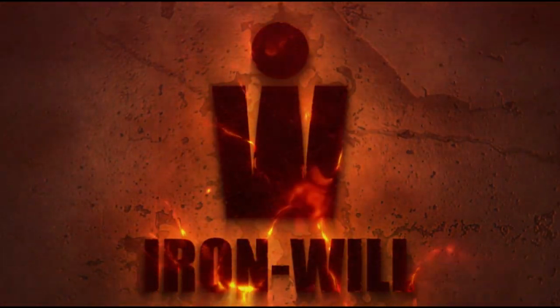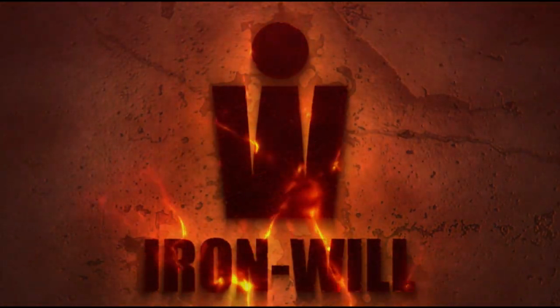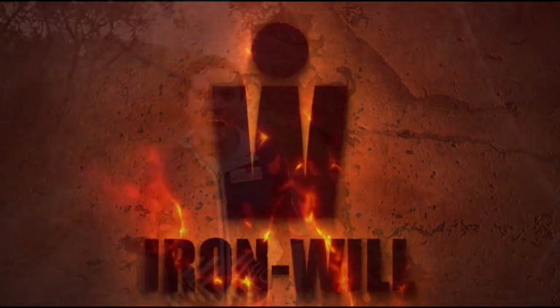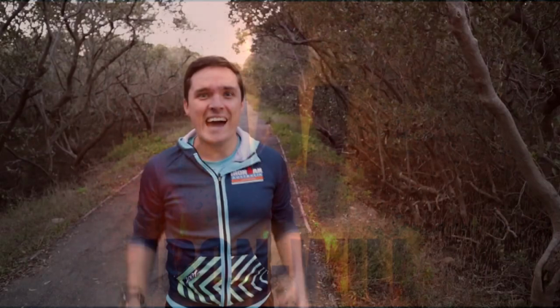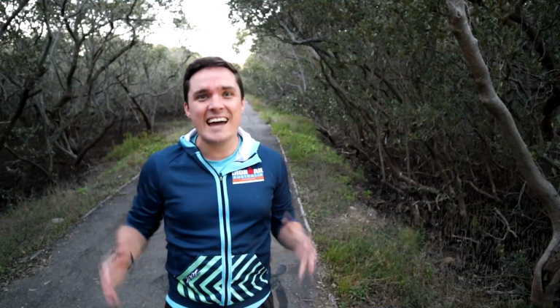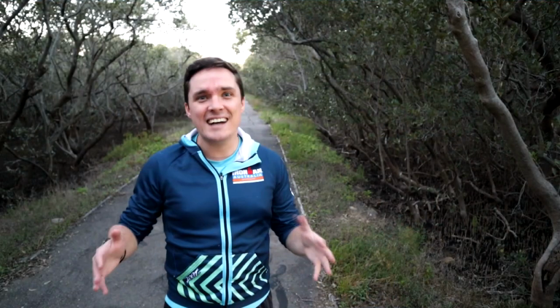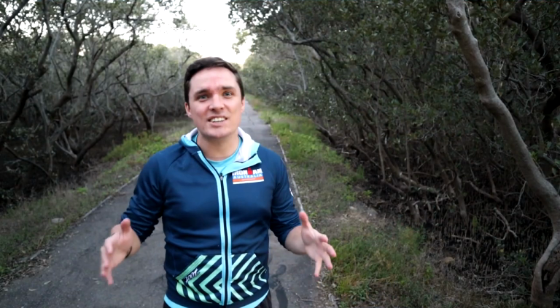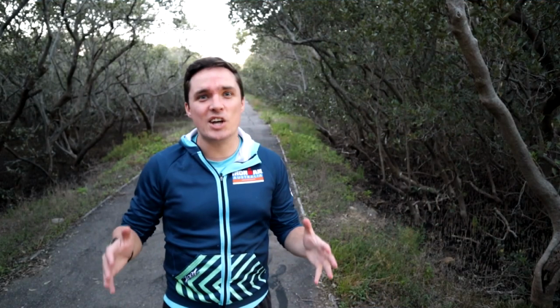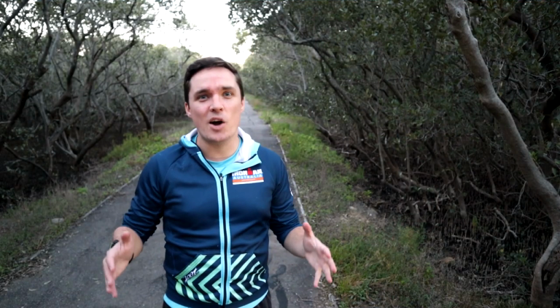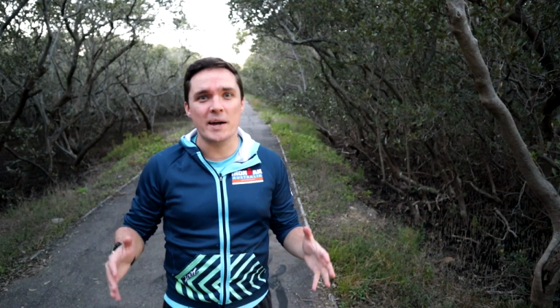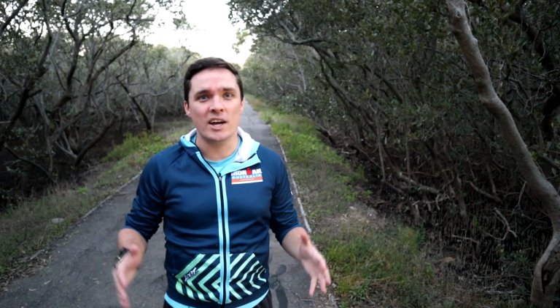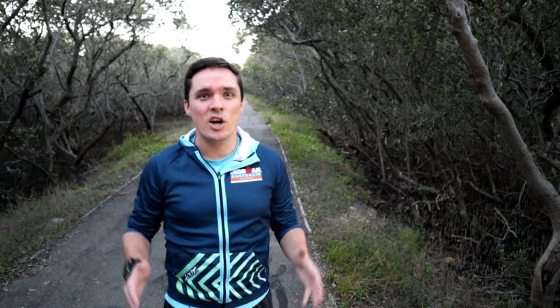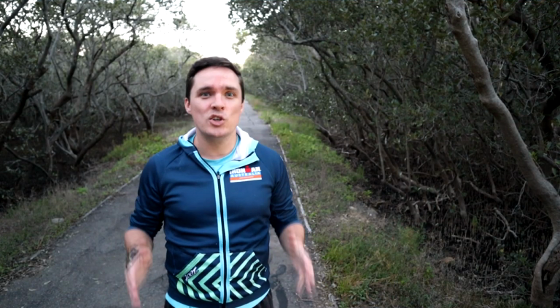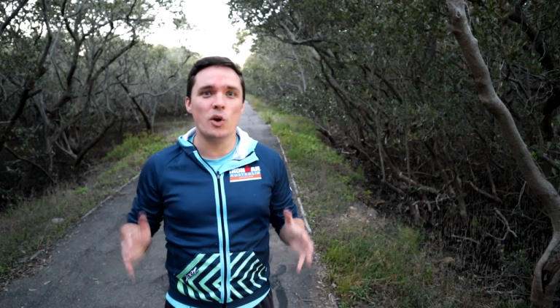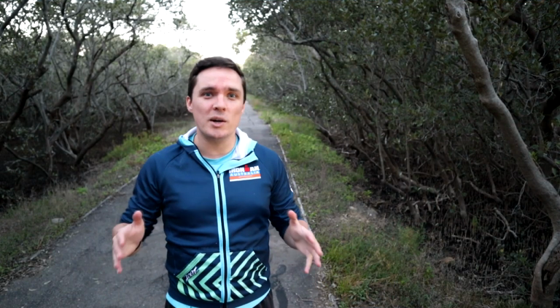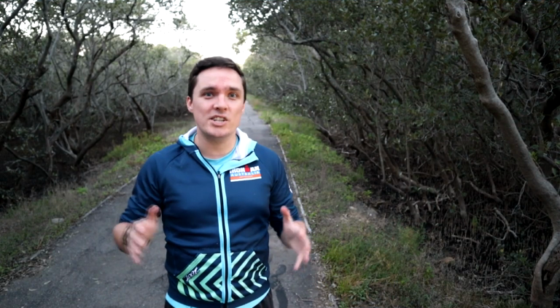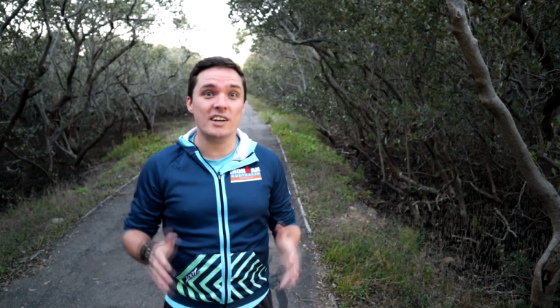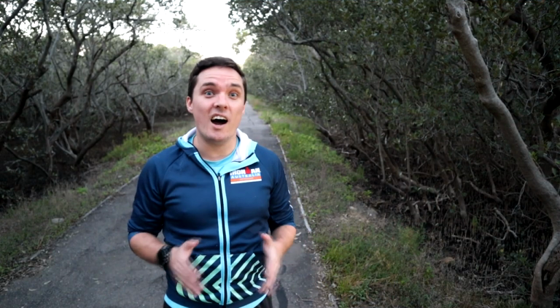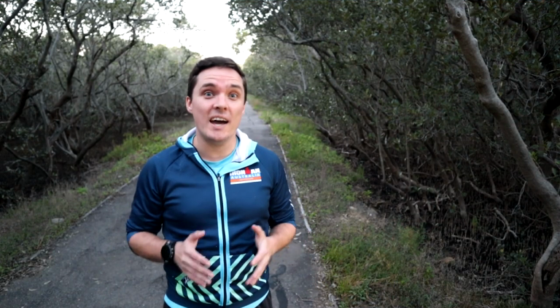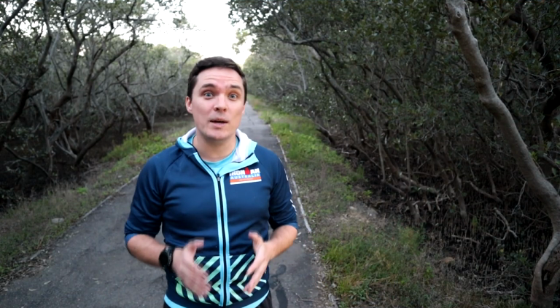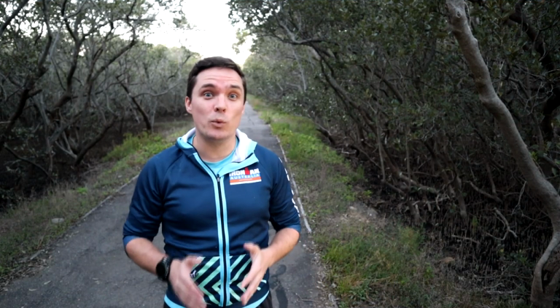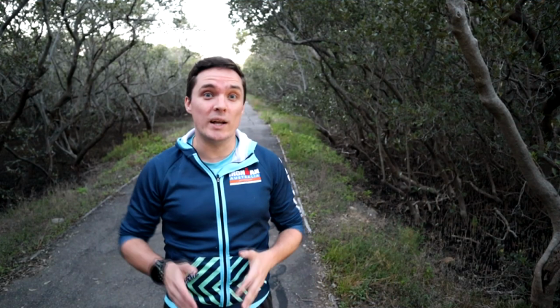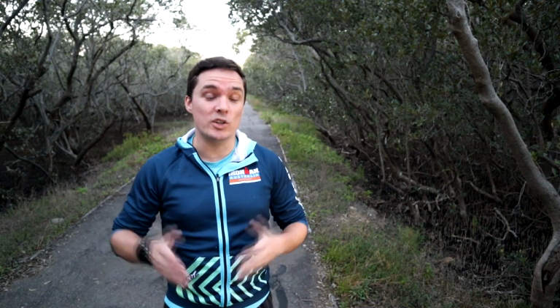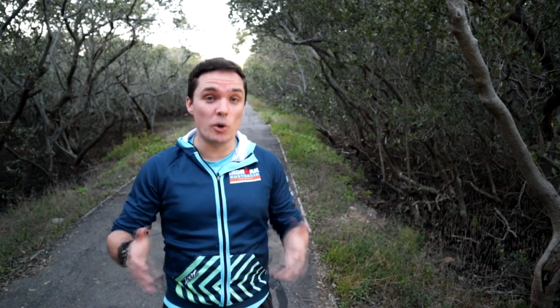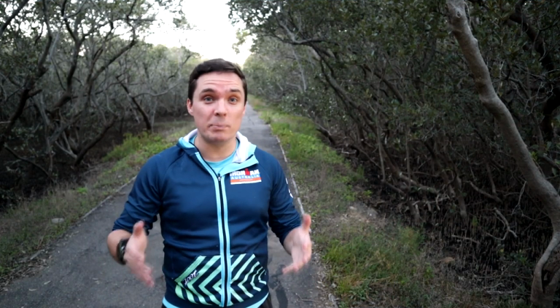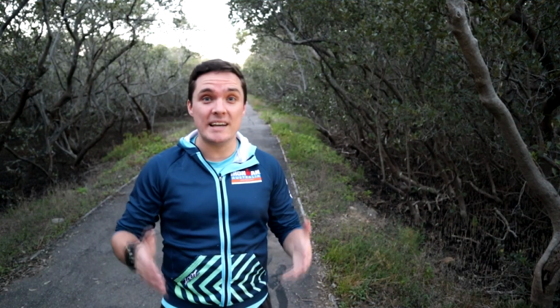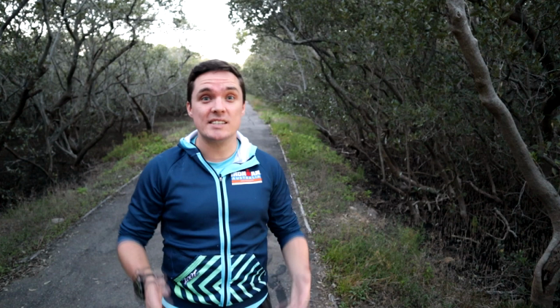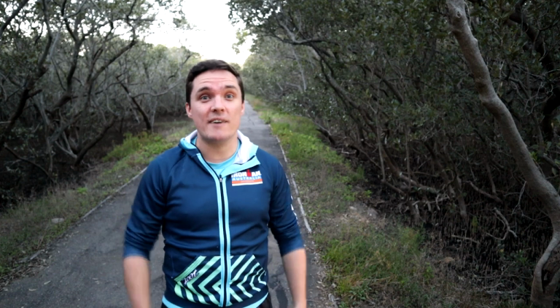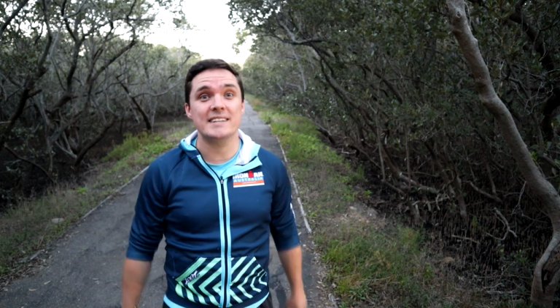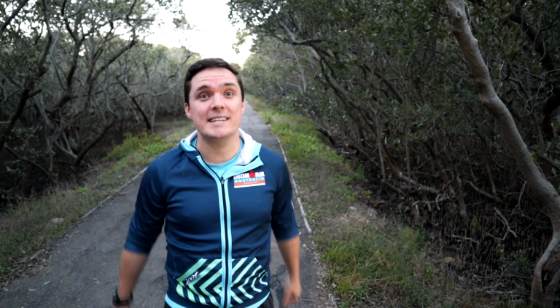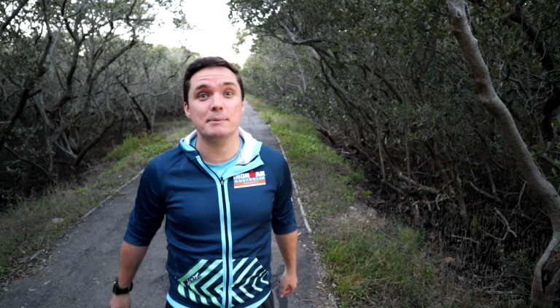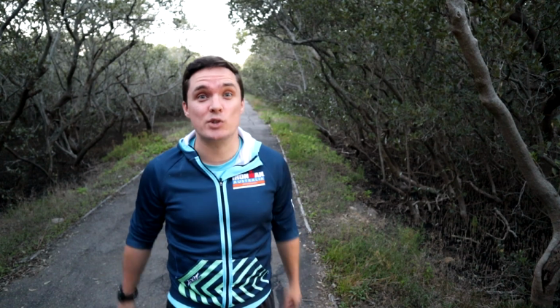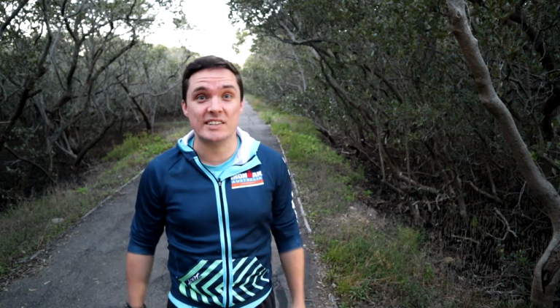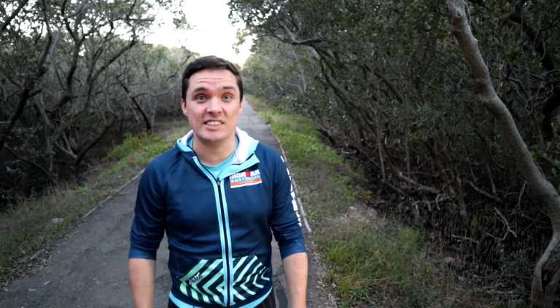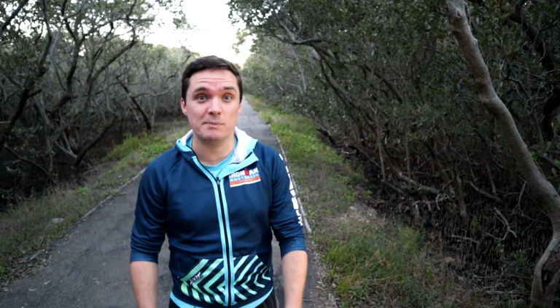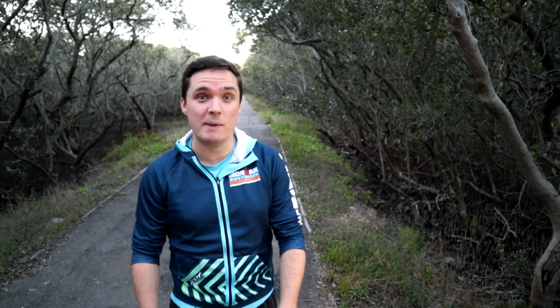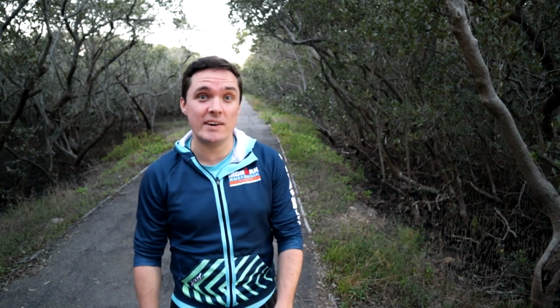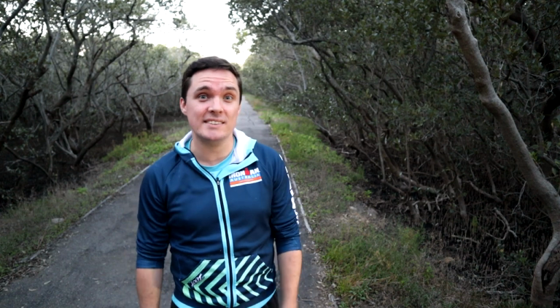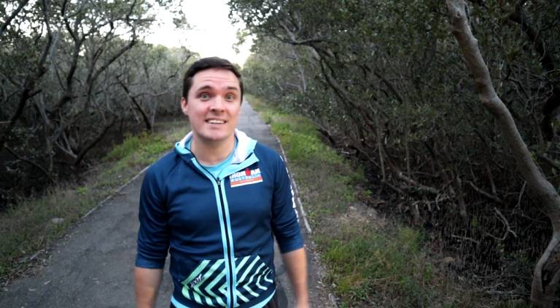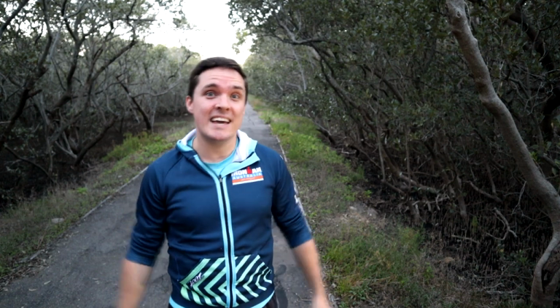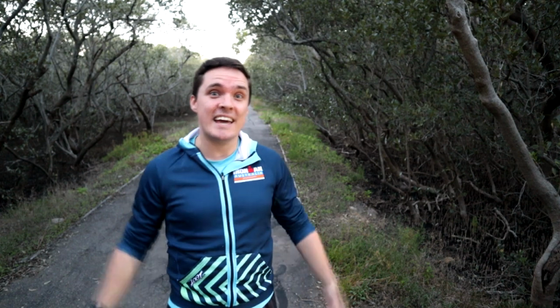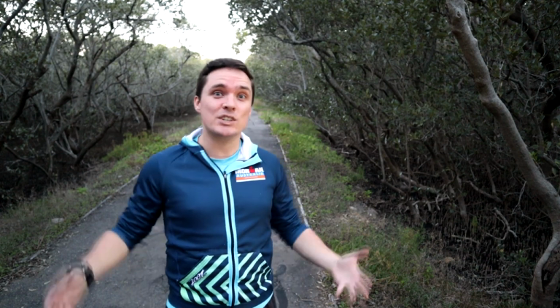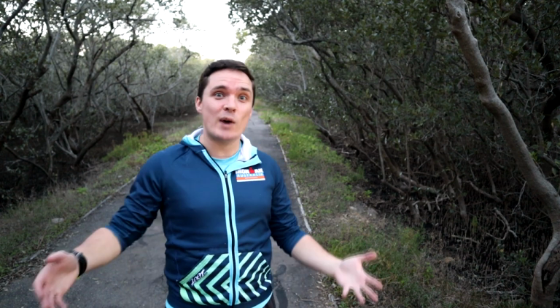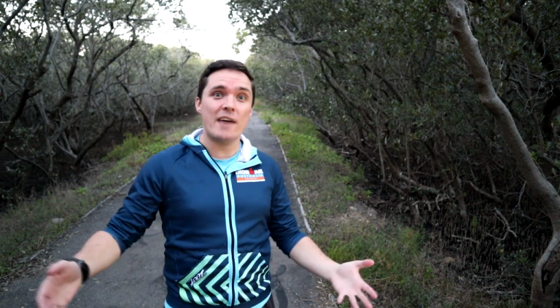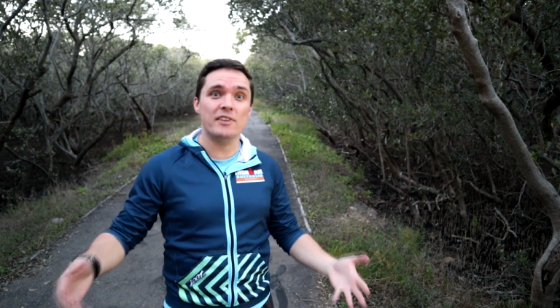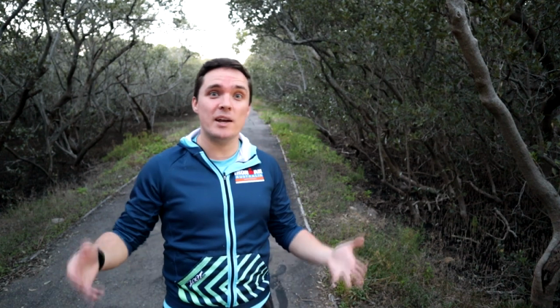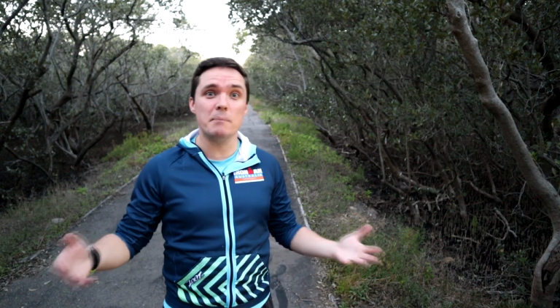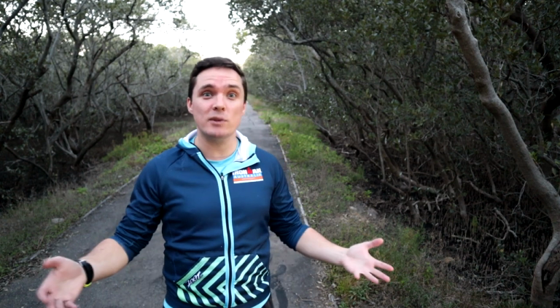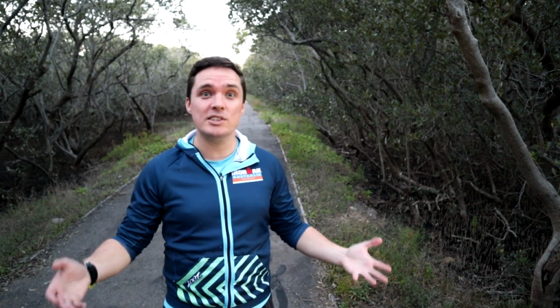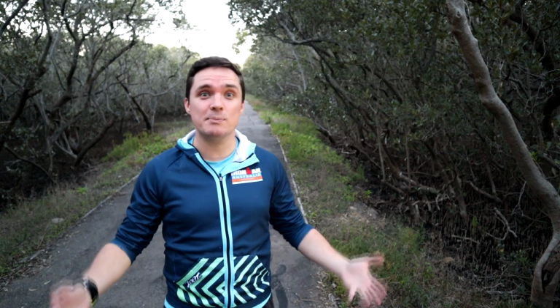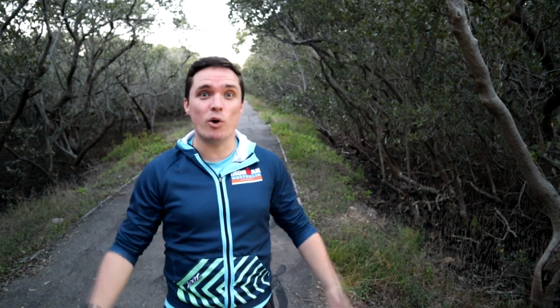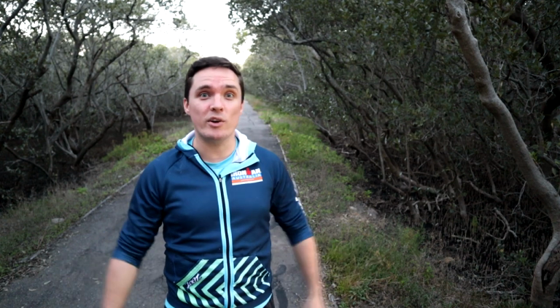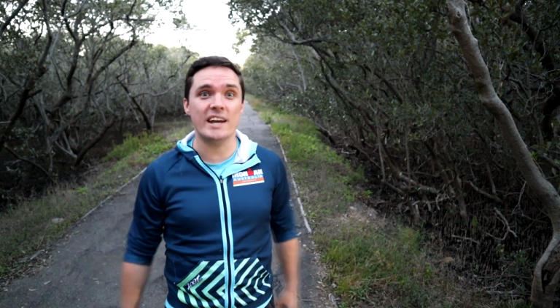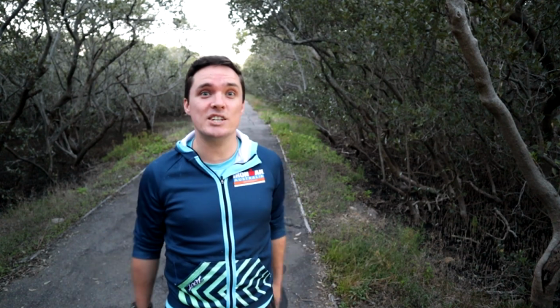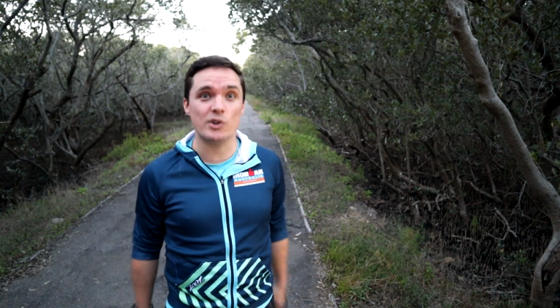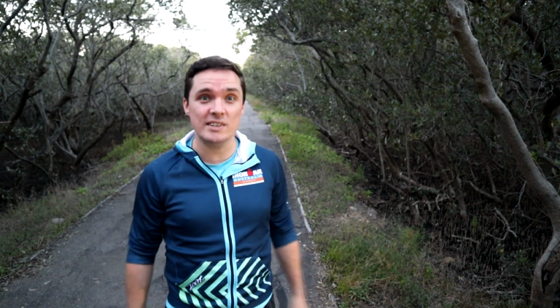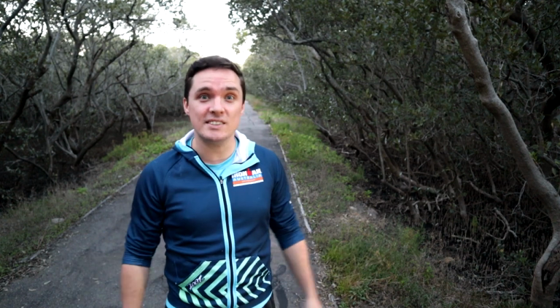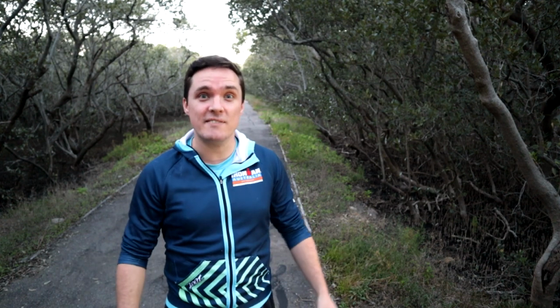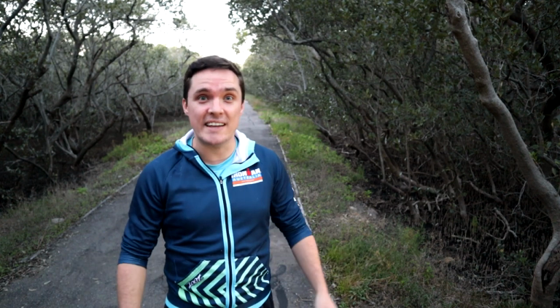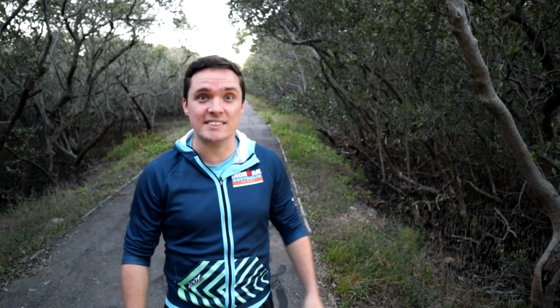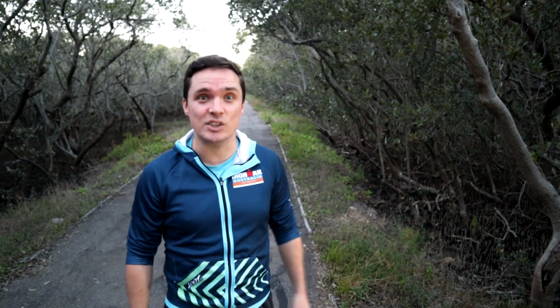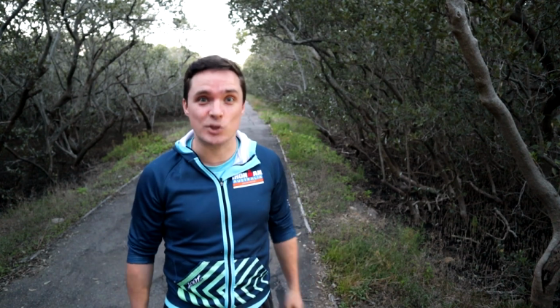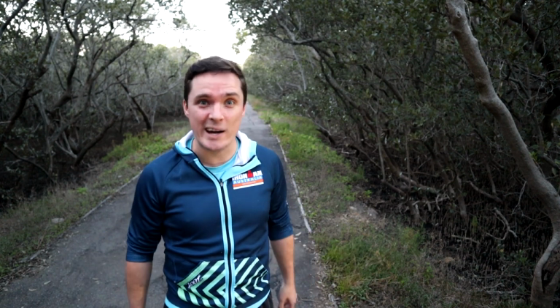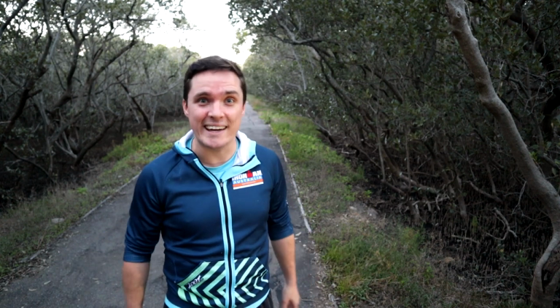Hey, how's it going? You're watching Iron Will — your place to find tips, tricks and experience in triathlon, multi-sport, endurance events and training.